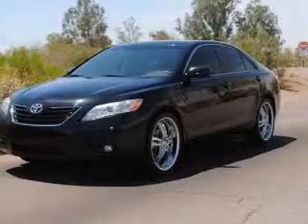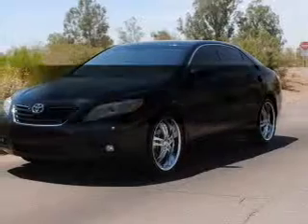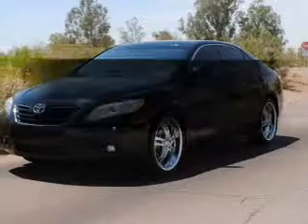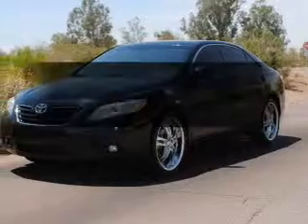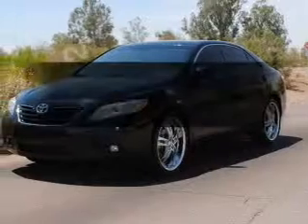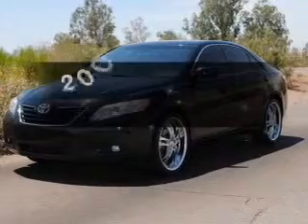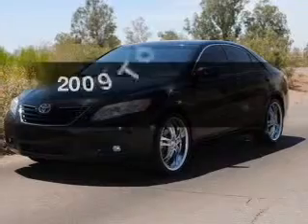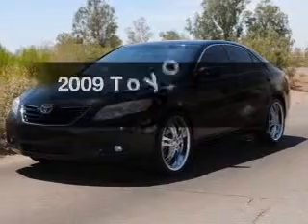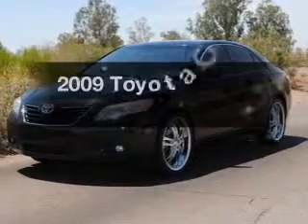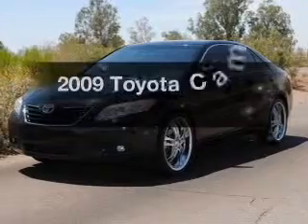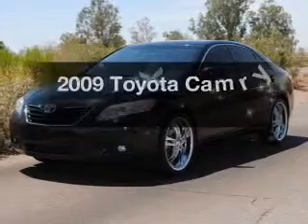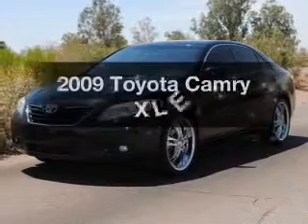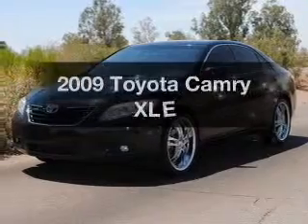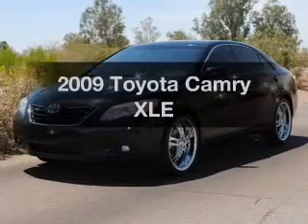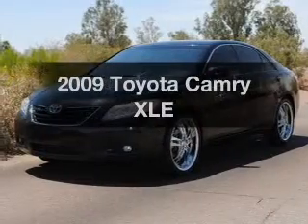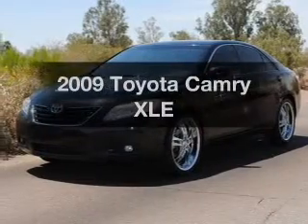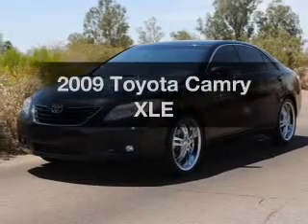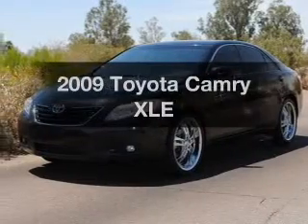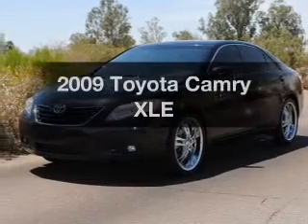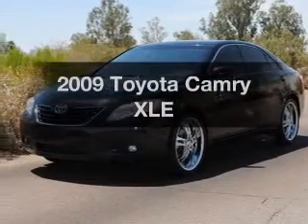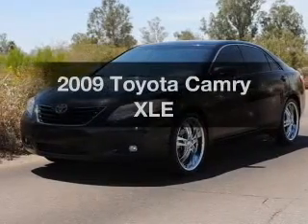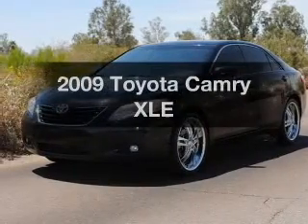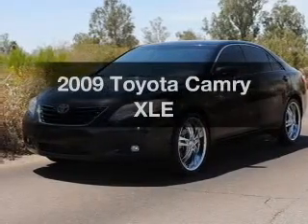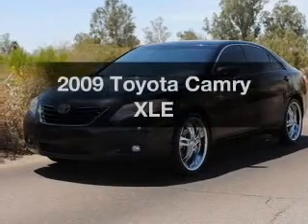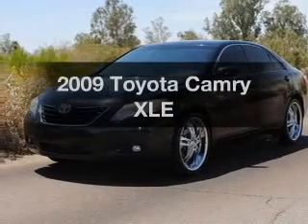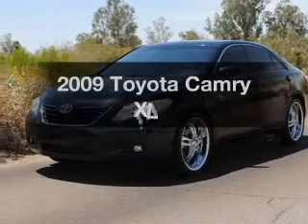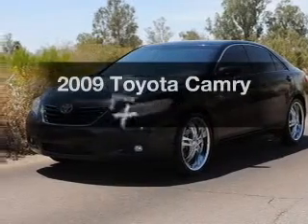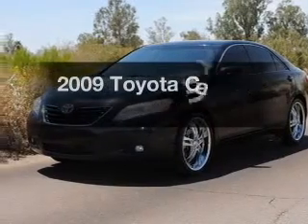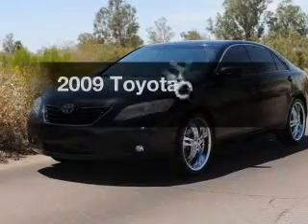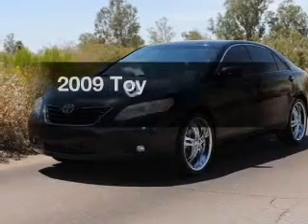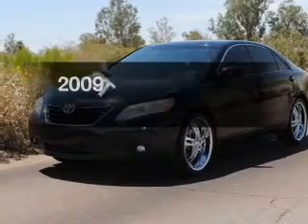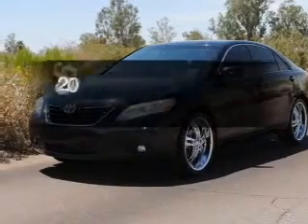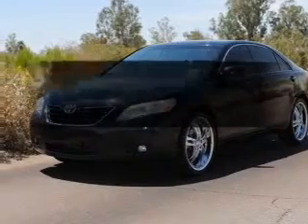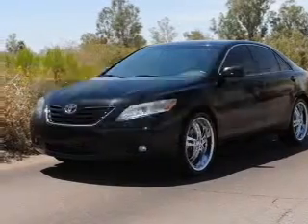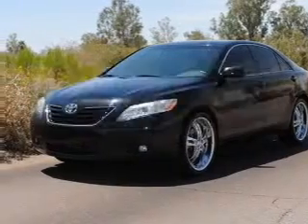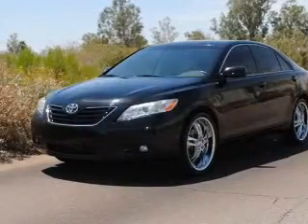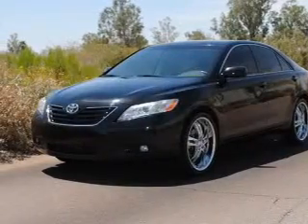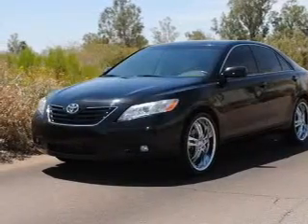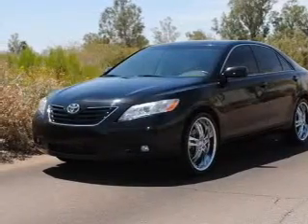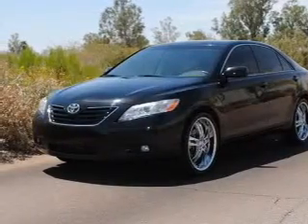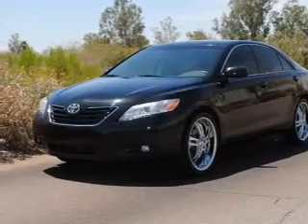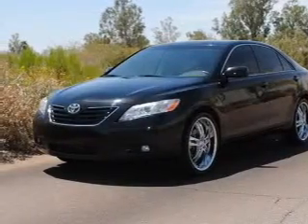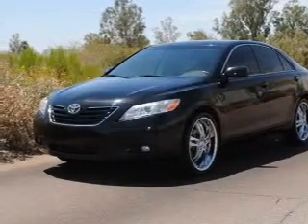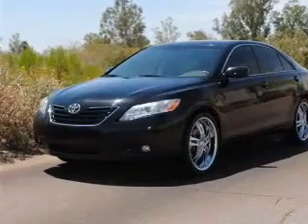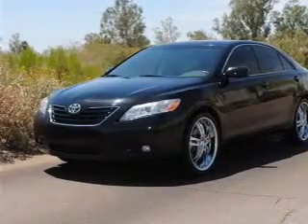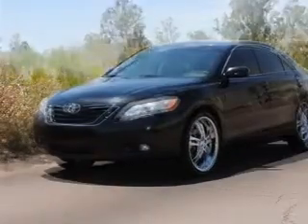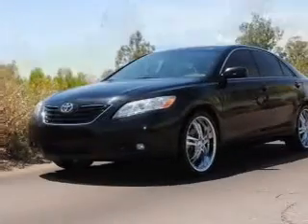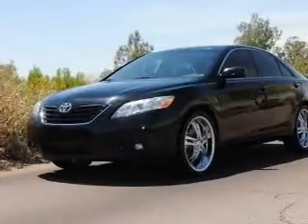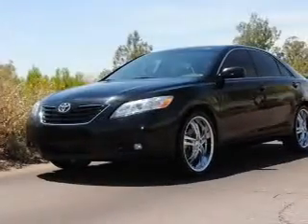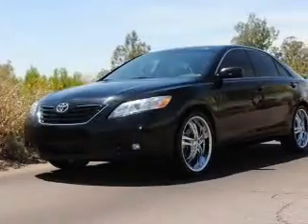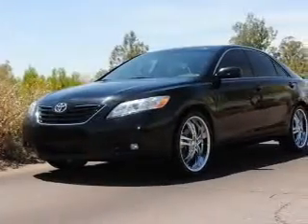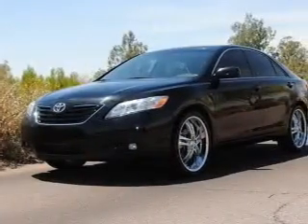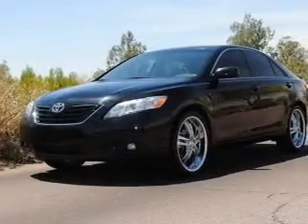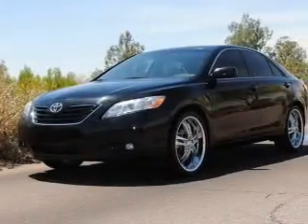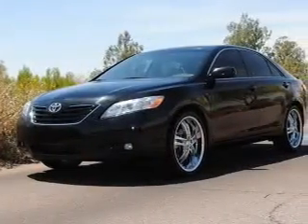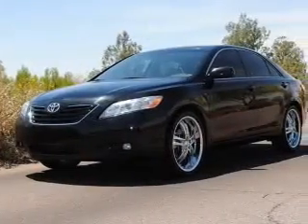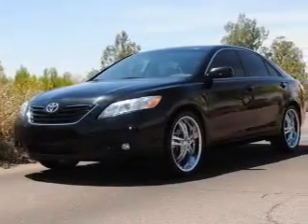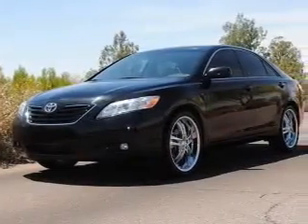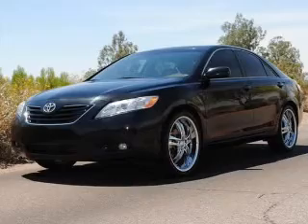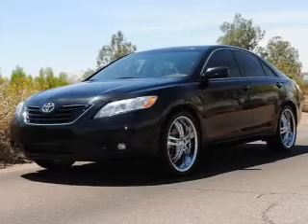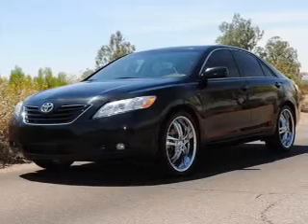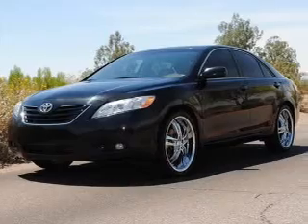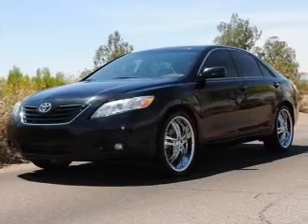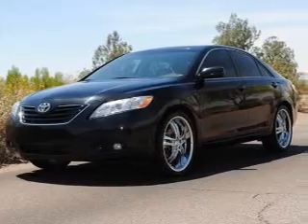Check out this 2009 Toyota Camry. Everything you need under one roof with this great vehicle.